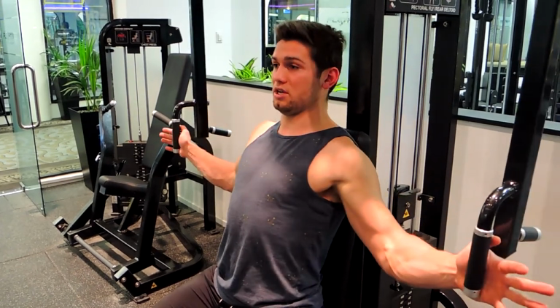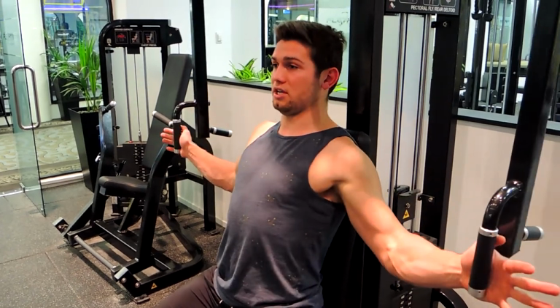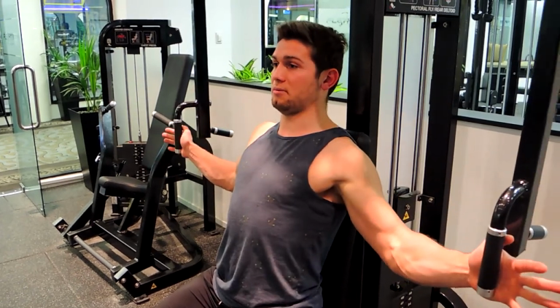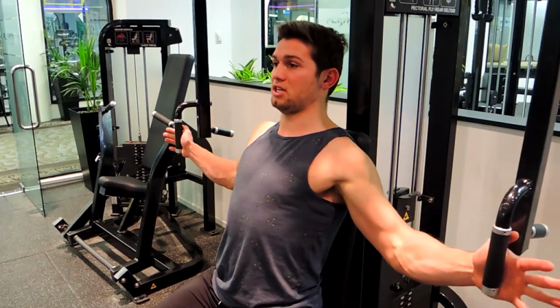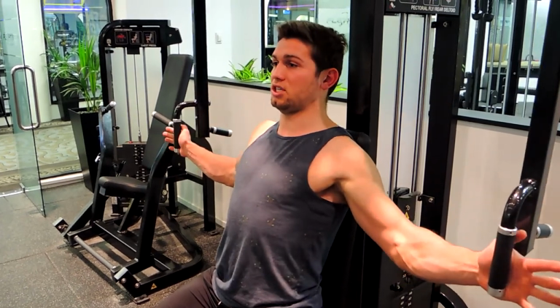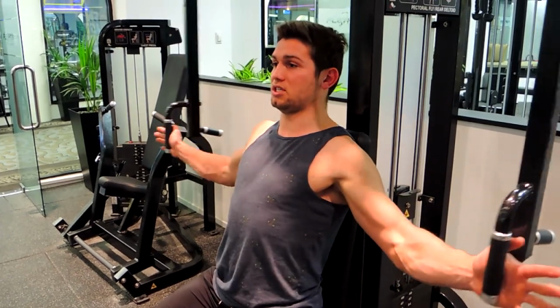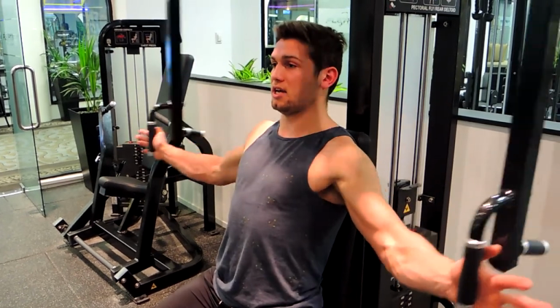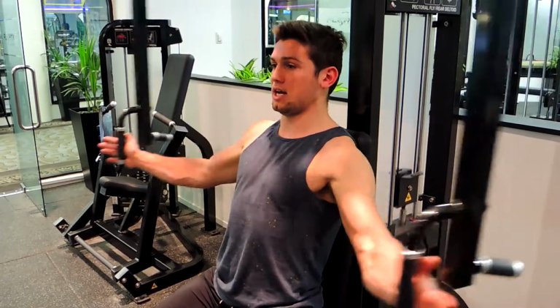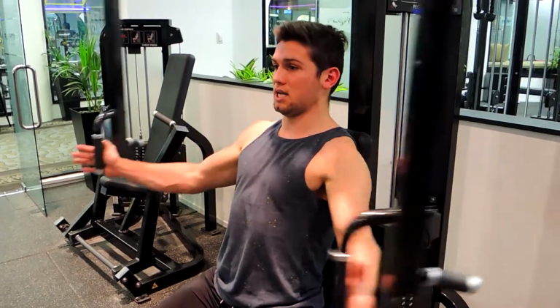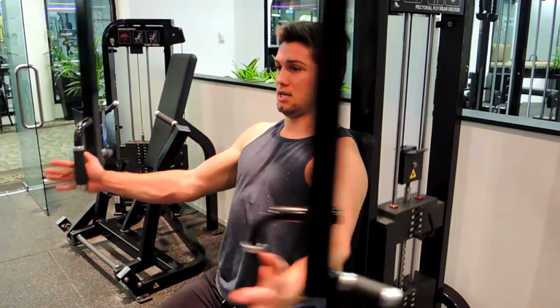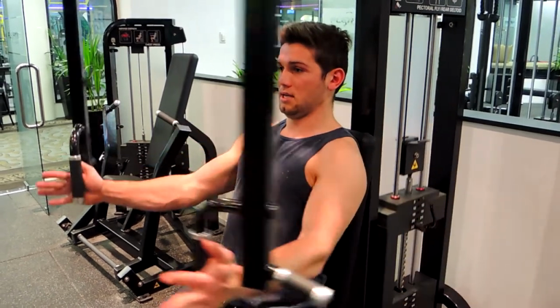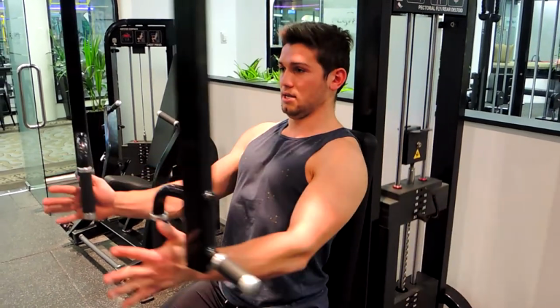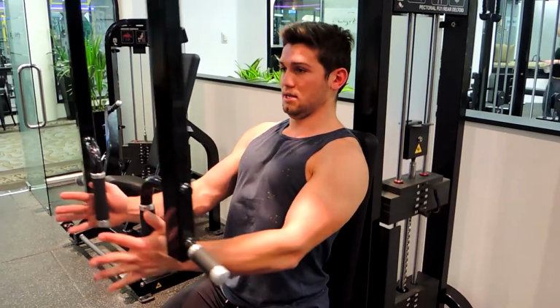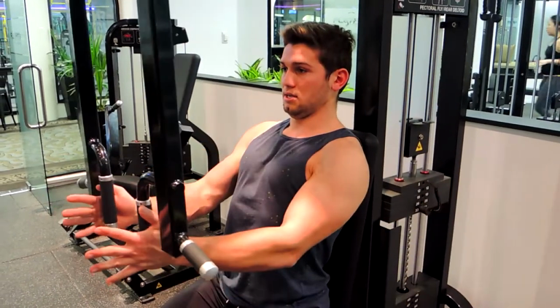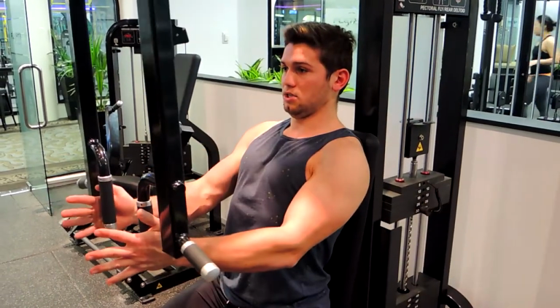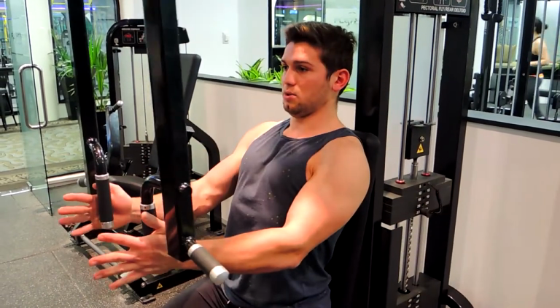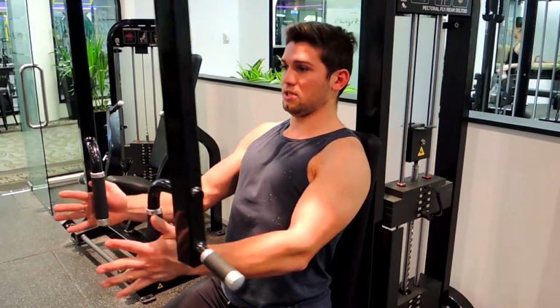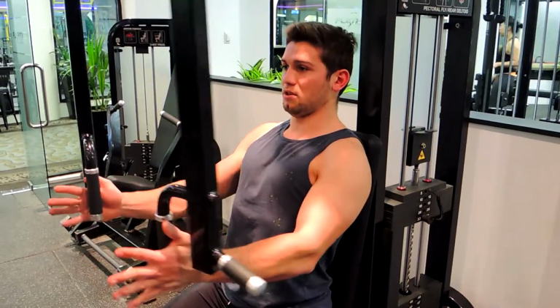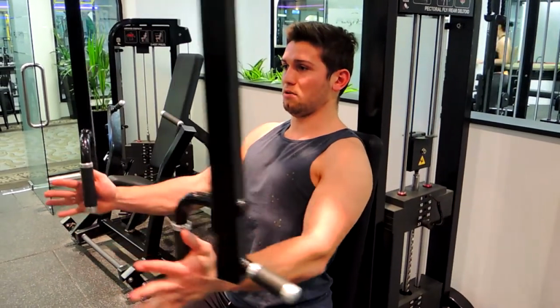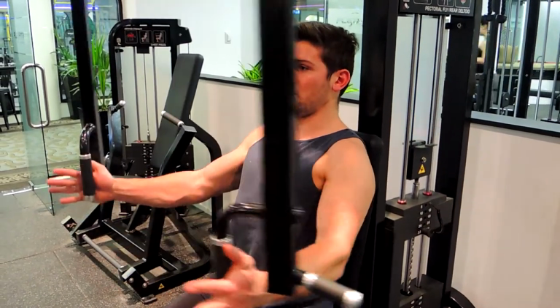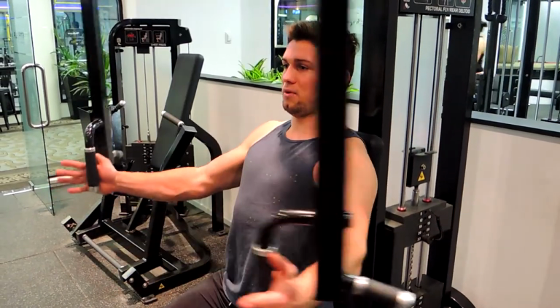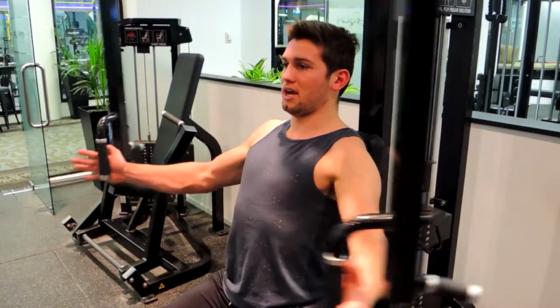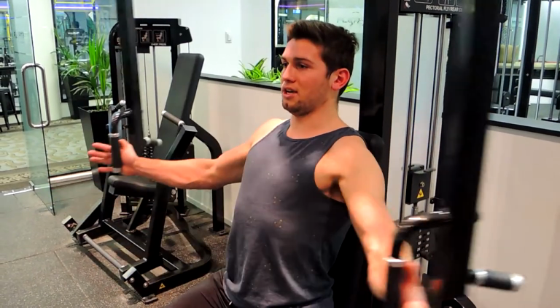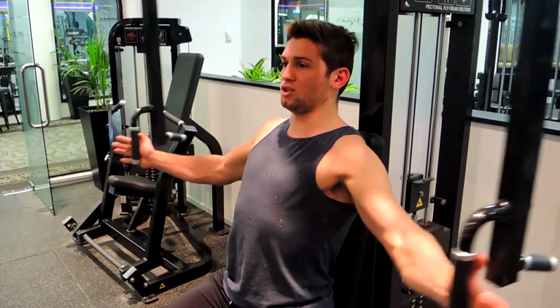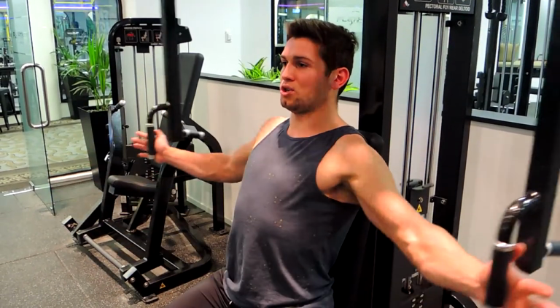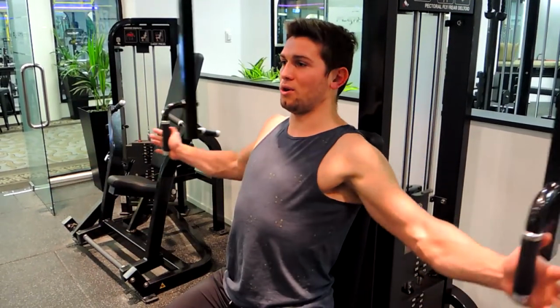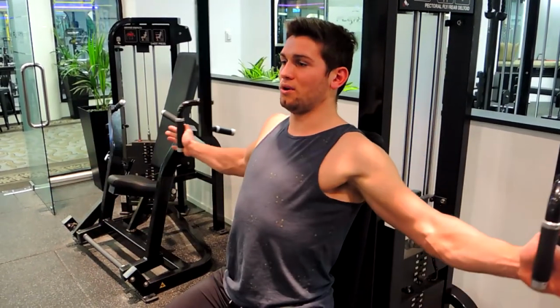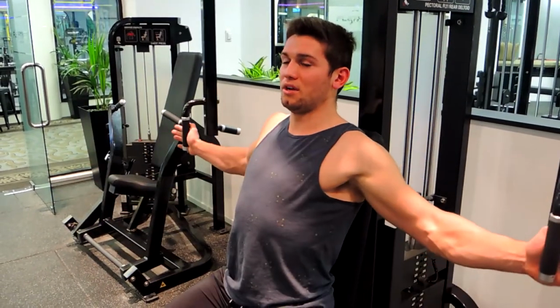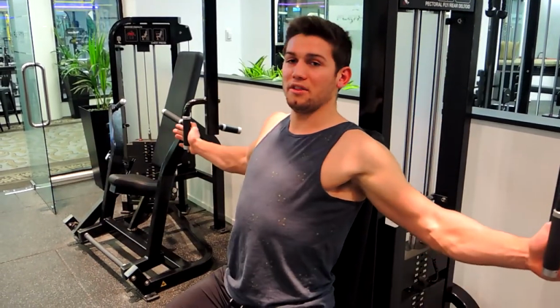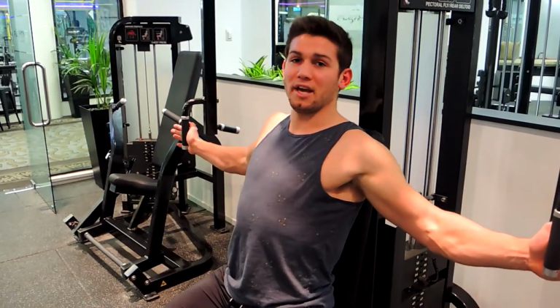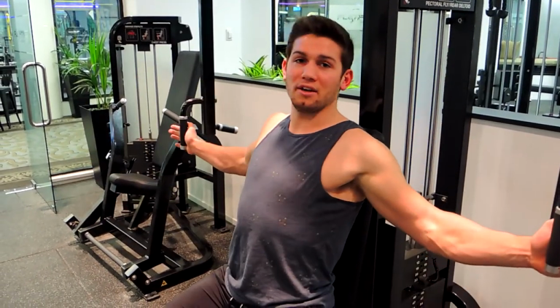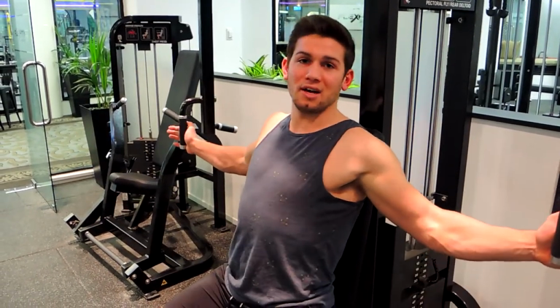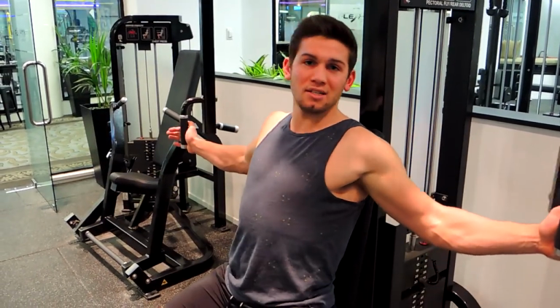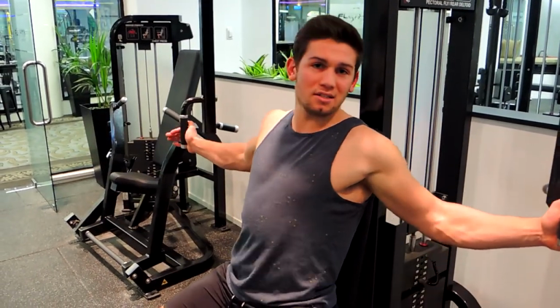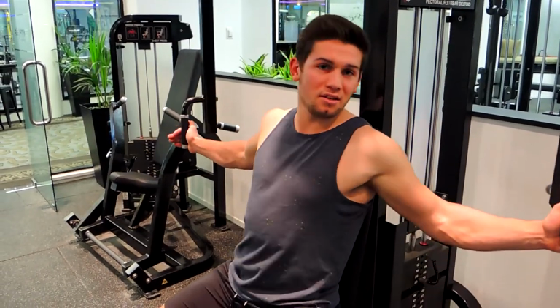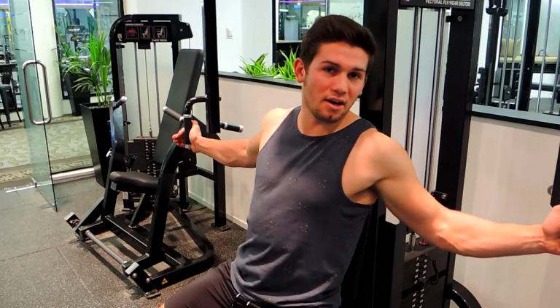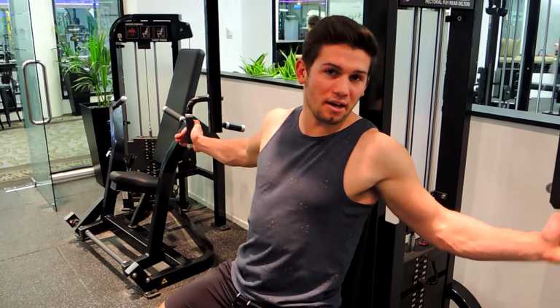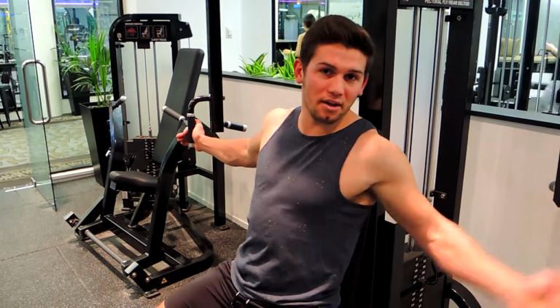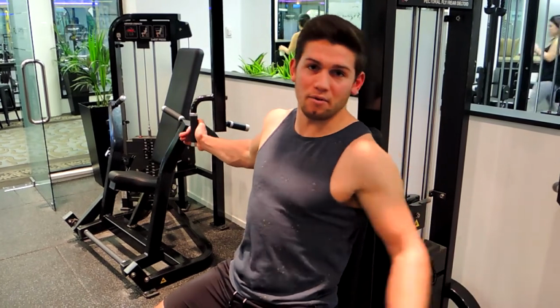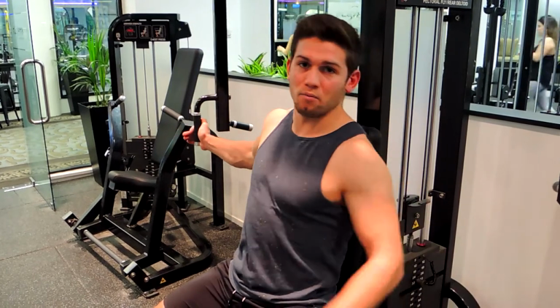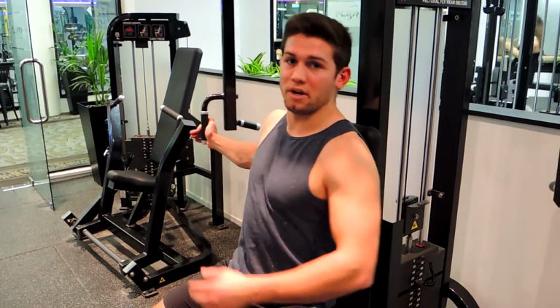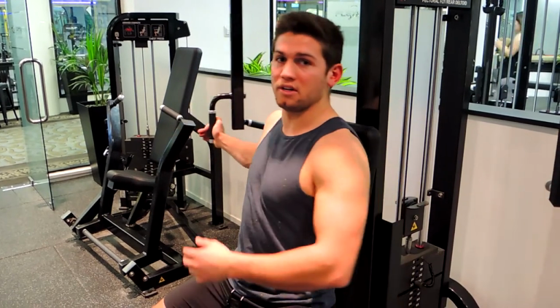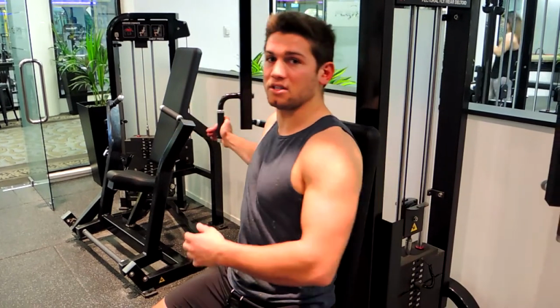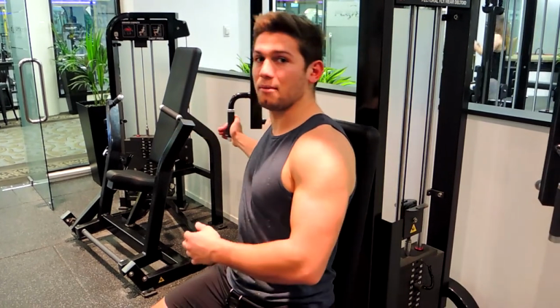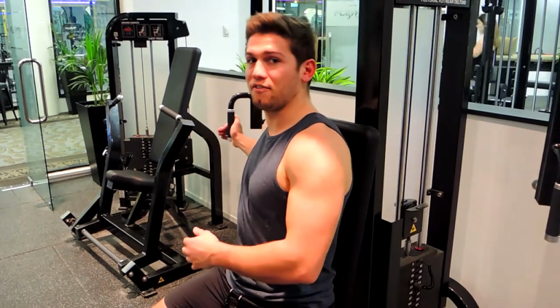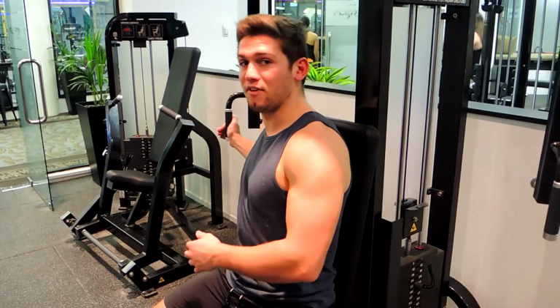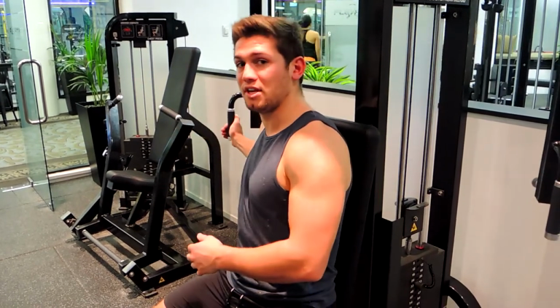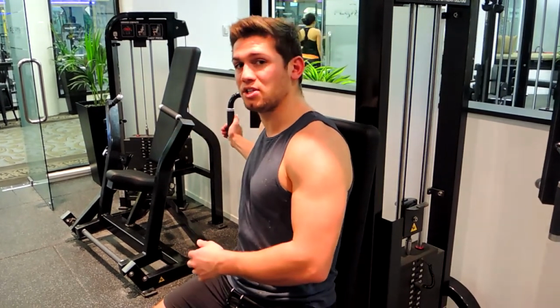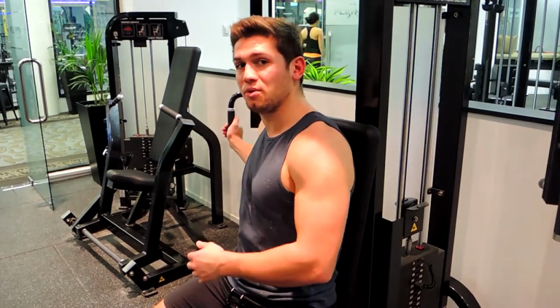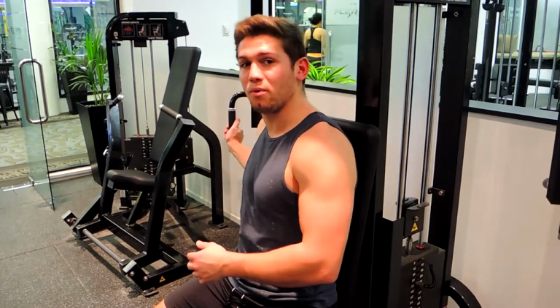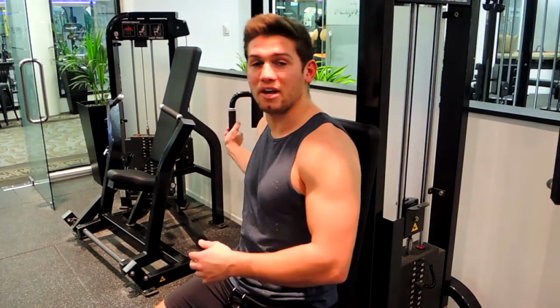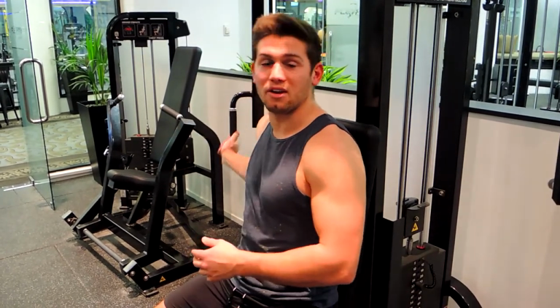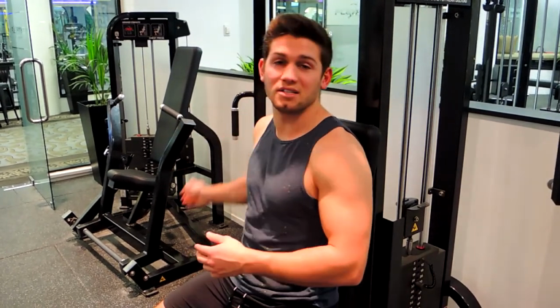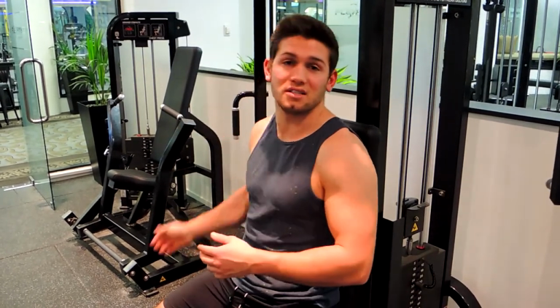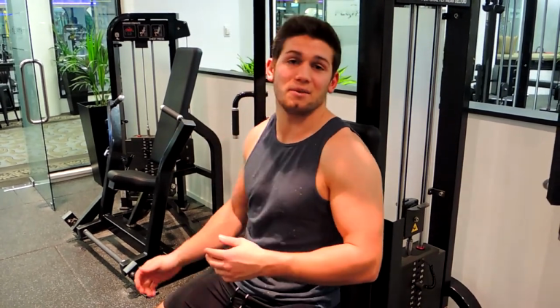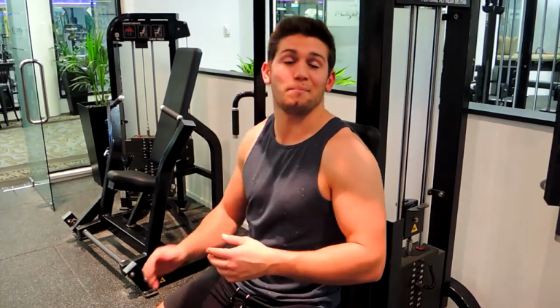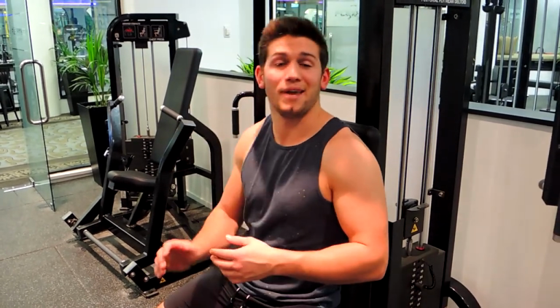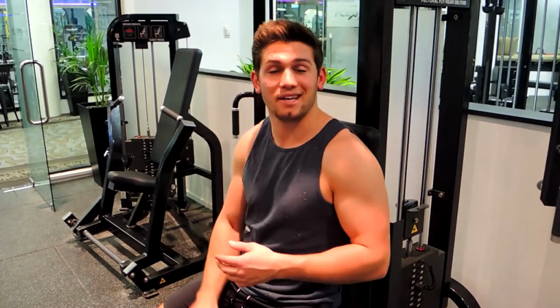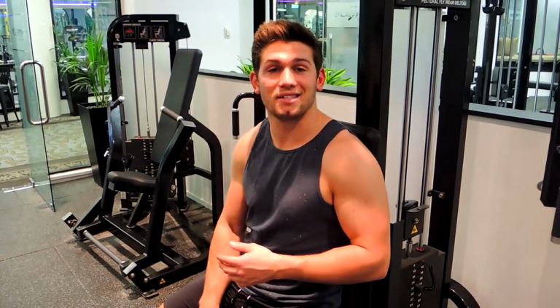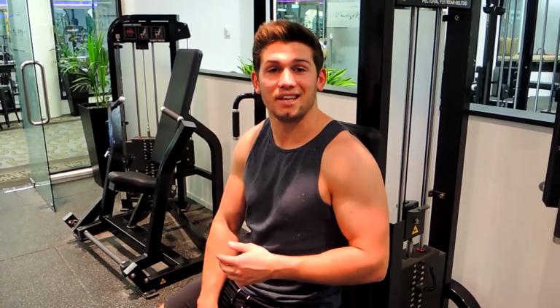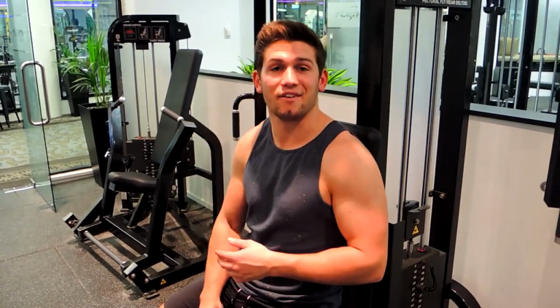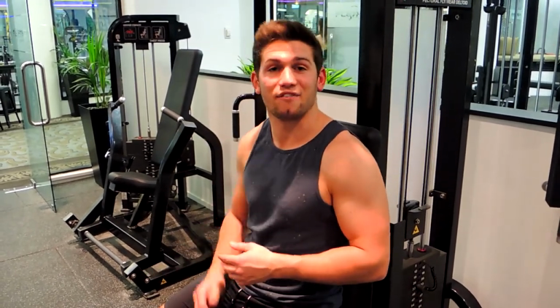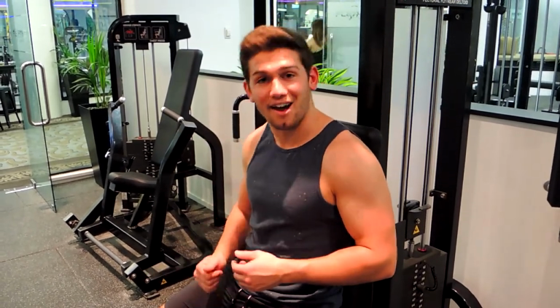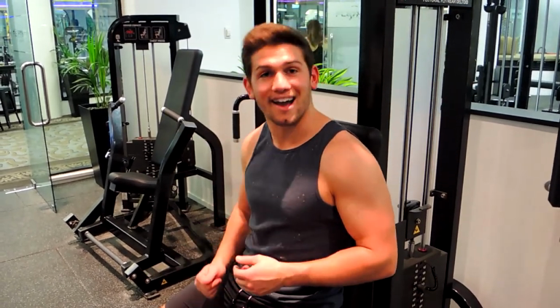Give it a chest high squeeze, control it through. And that, guys, is the pec deck flye.